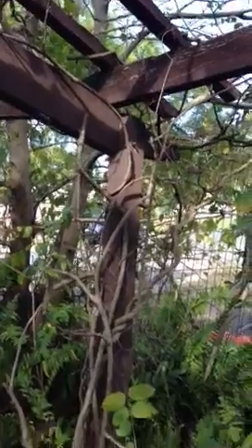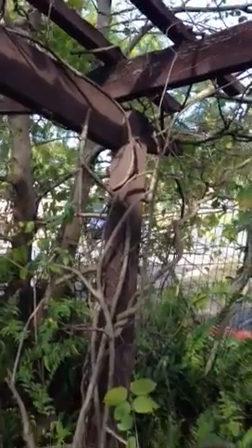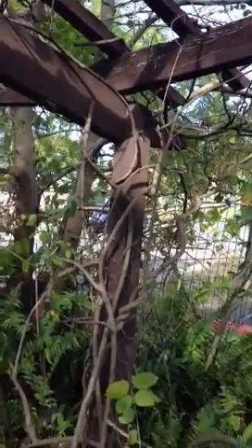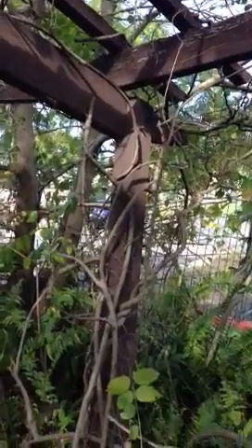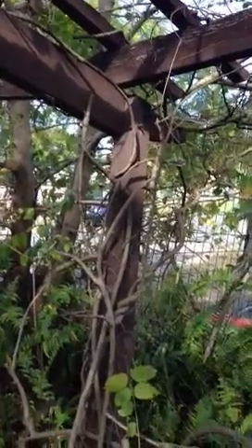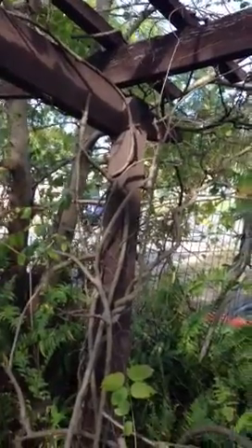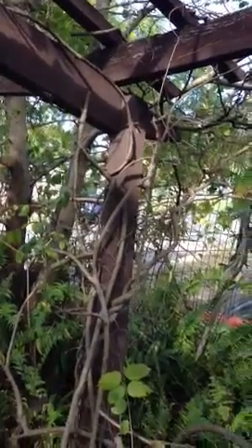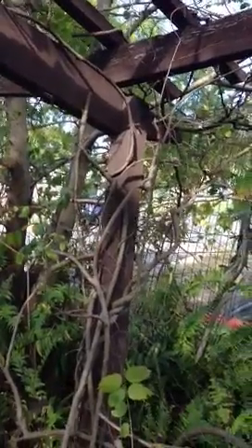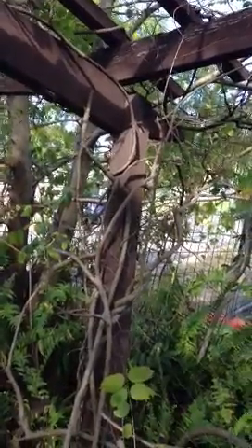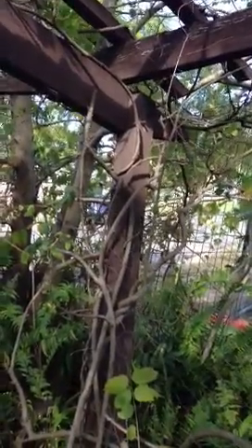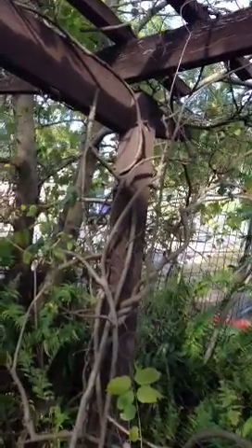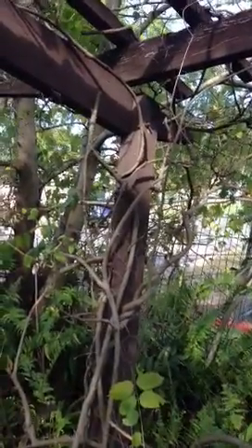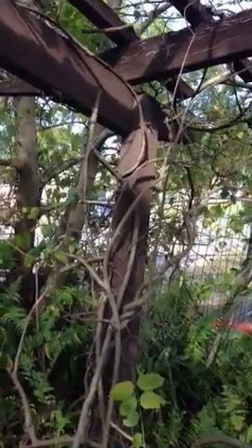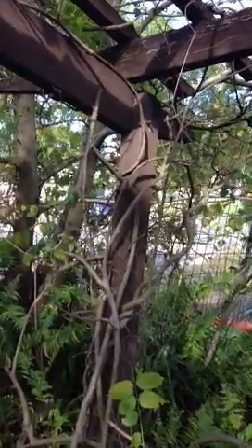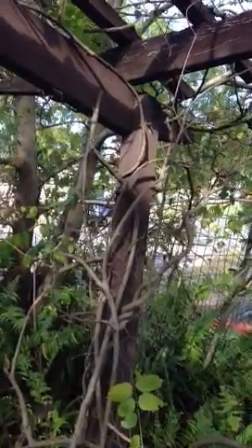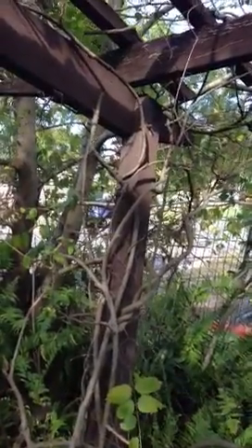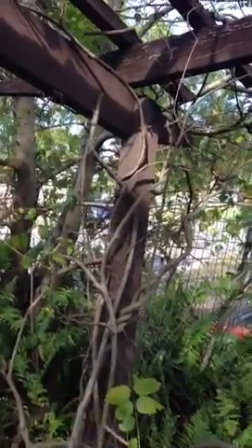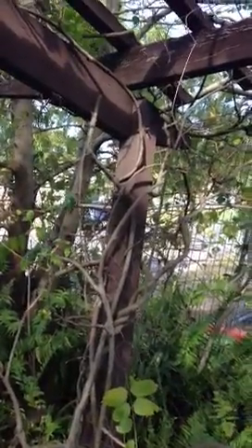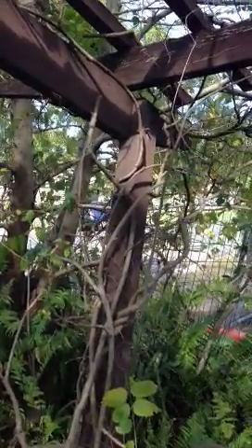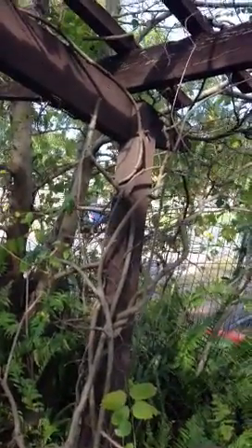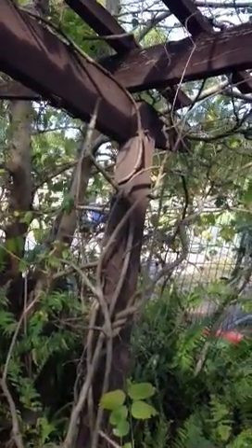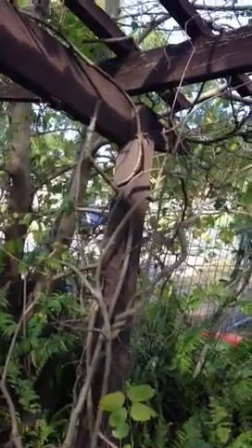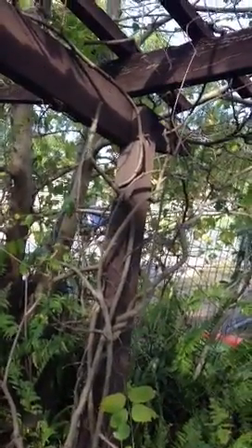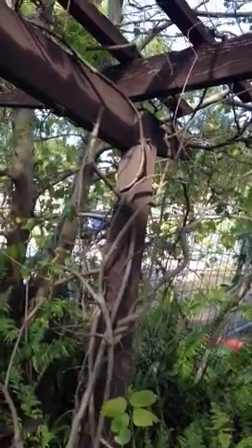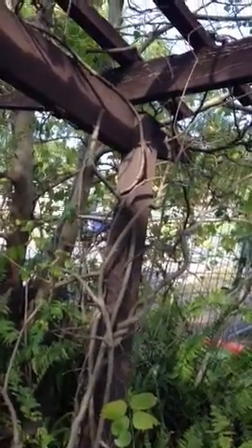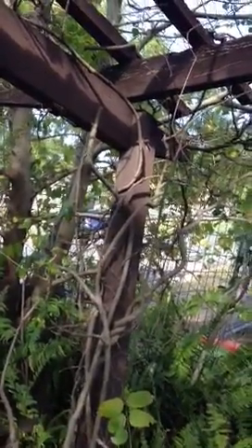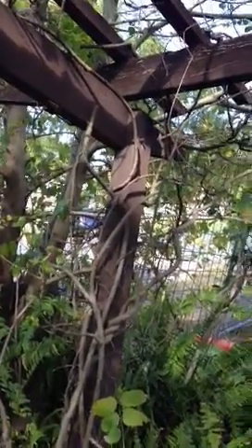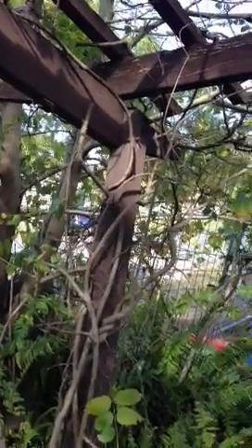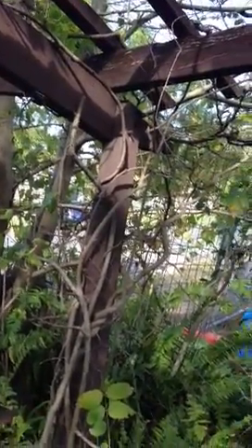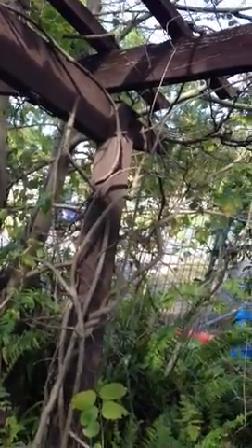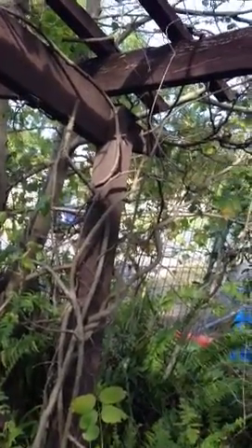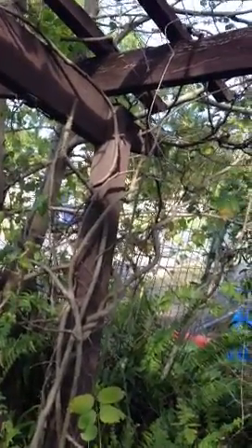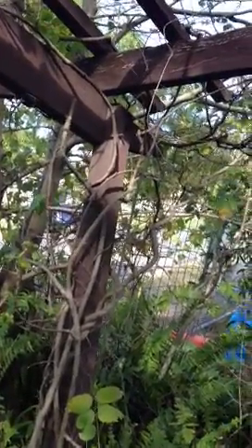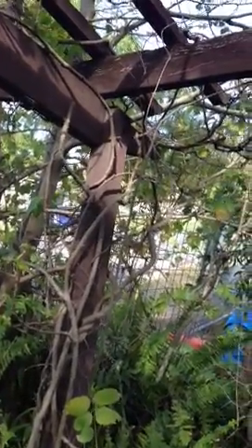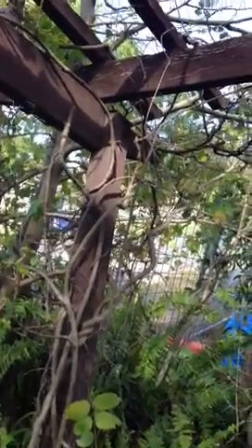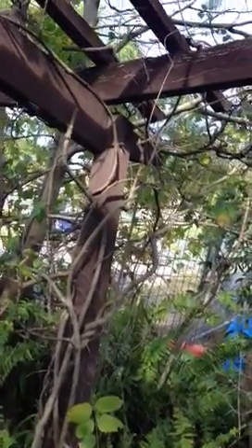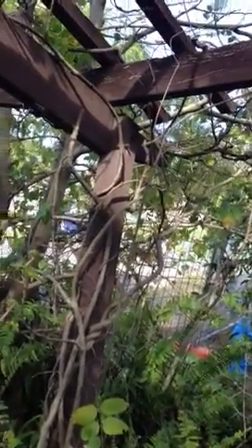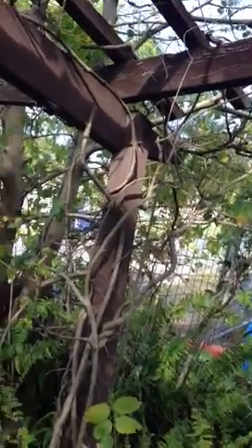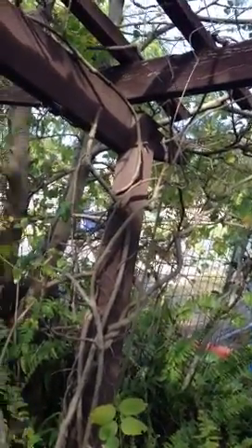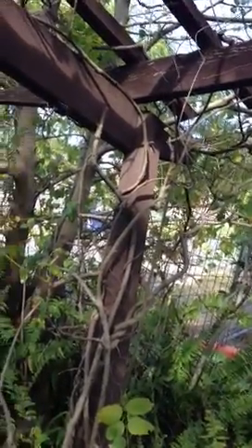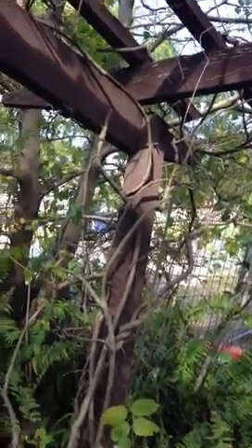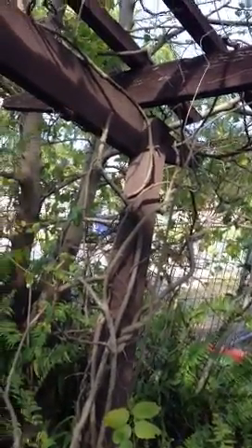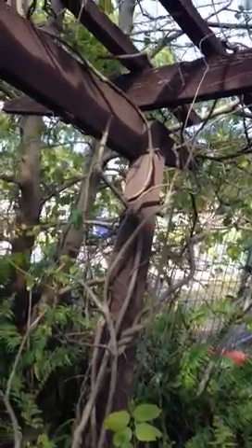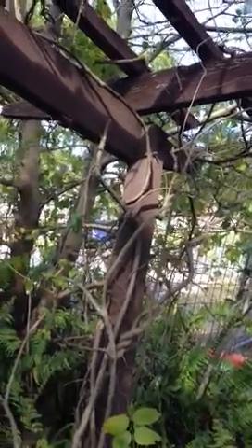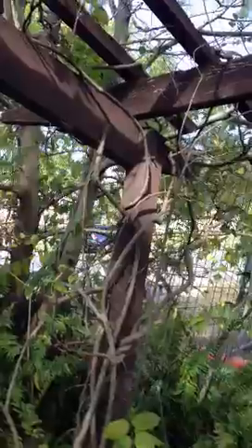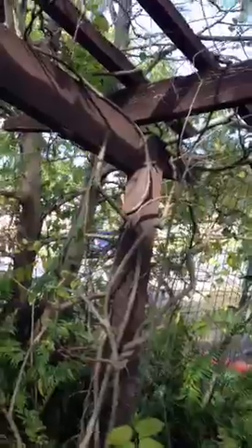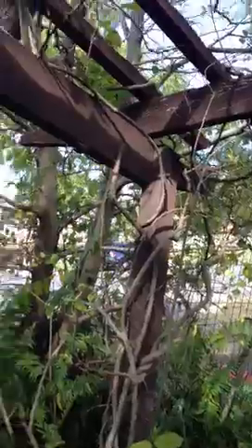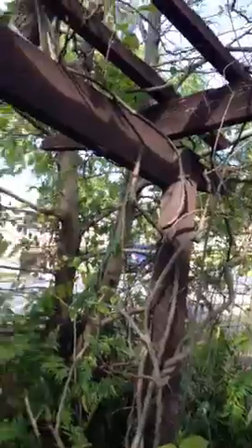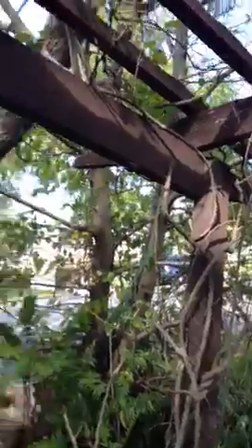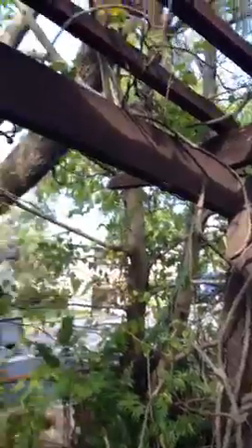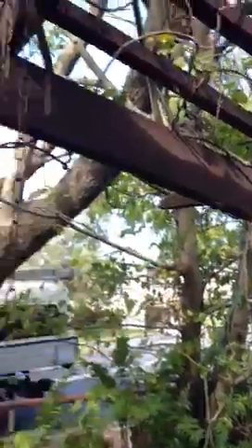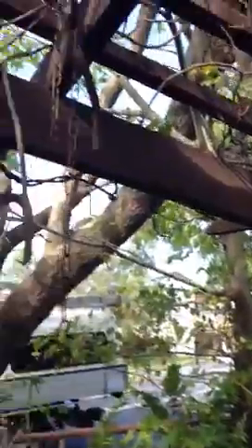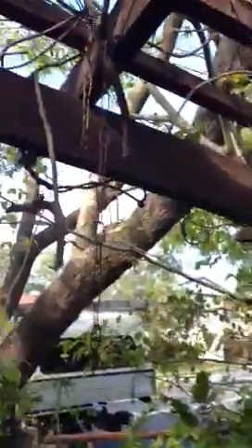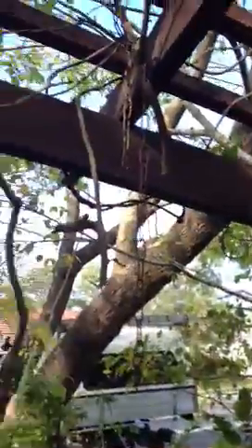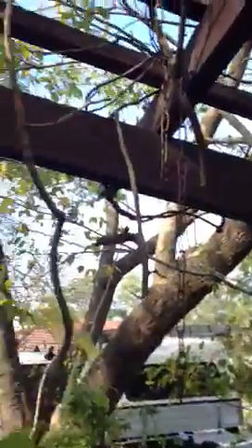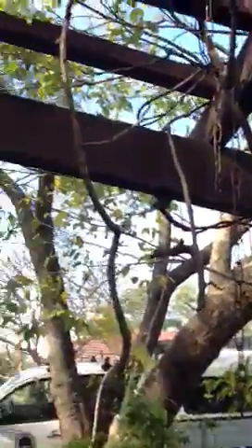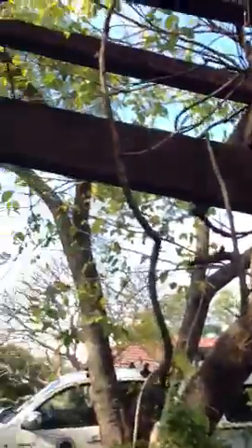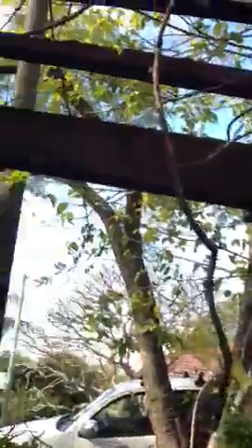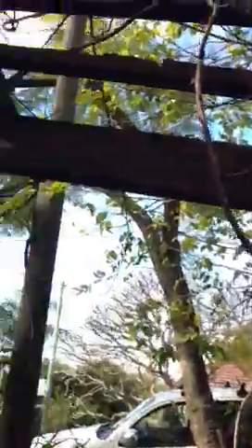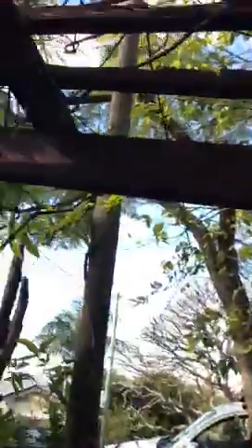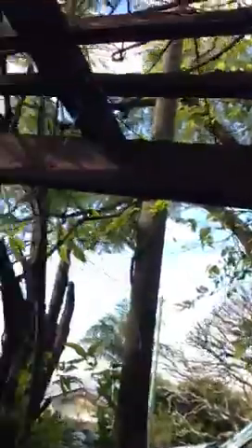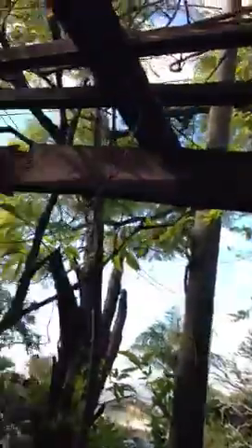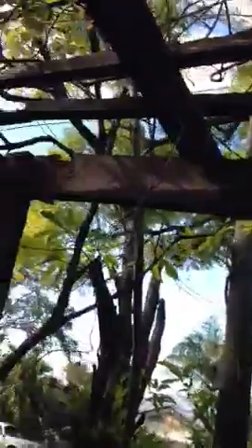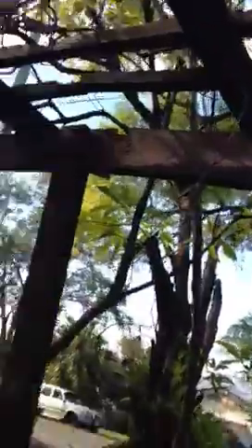G'day and welcome to Trusty Tips for the day. We are out here in the beautiful suburb of Balmoral, and I just thought I'd show you this little pergola area.